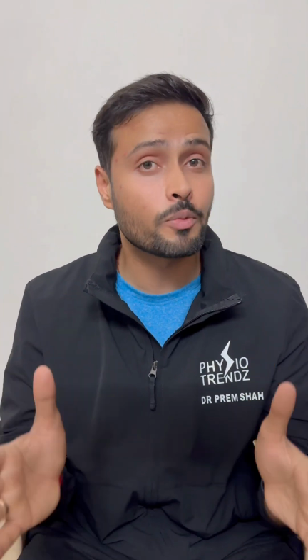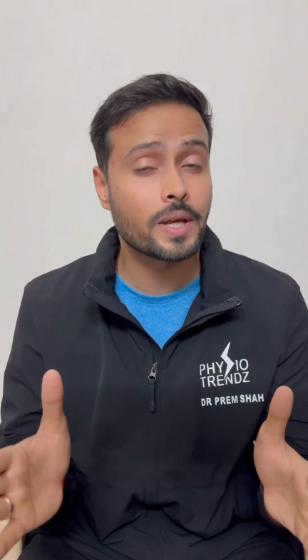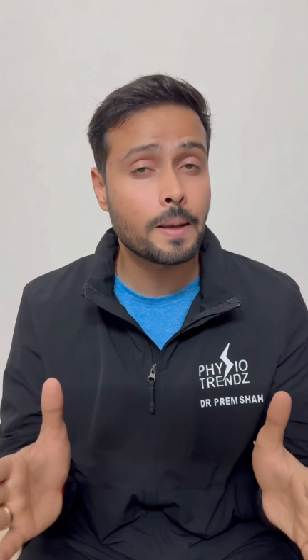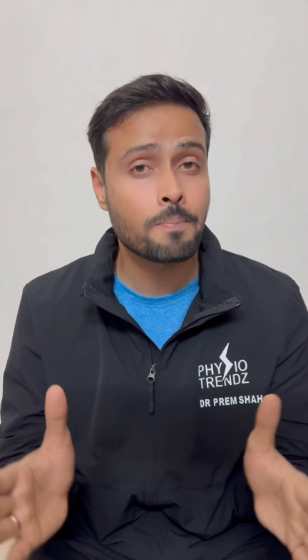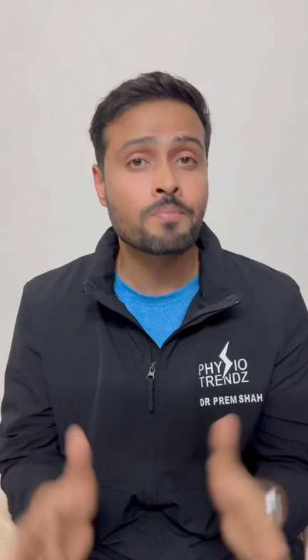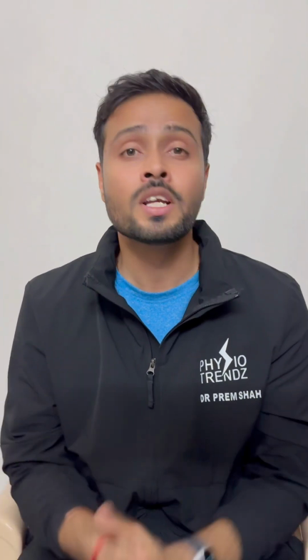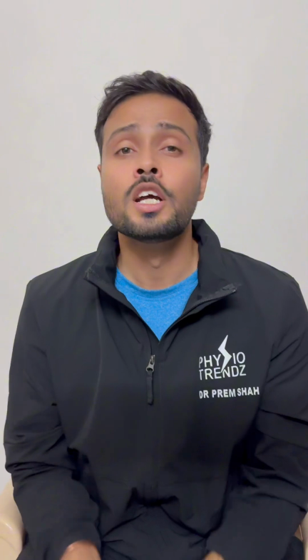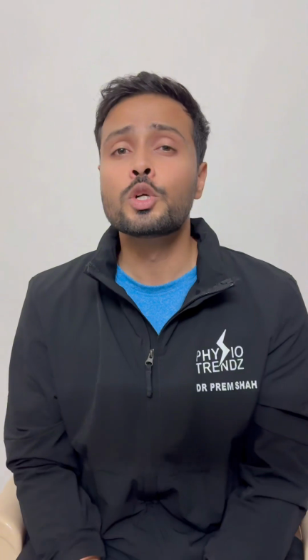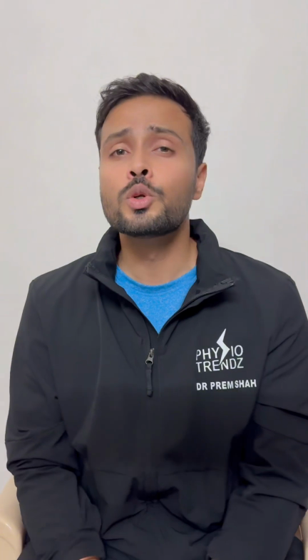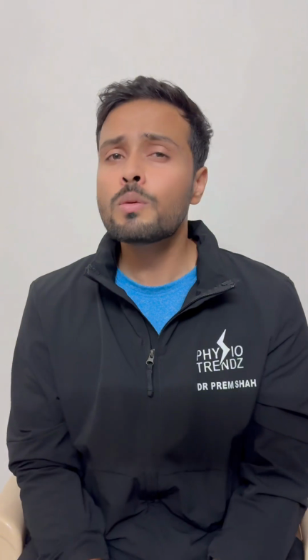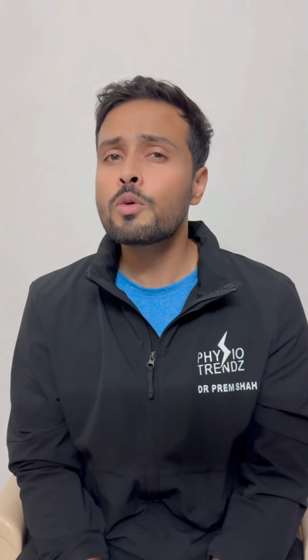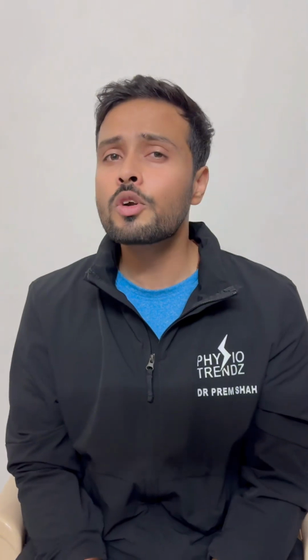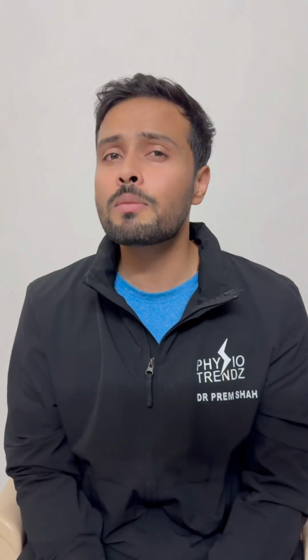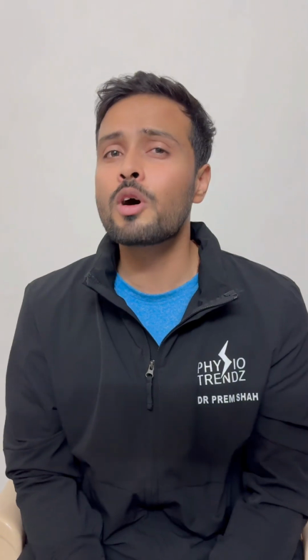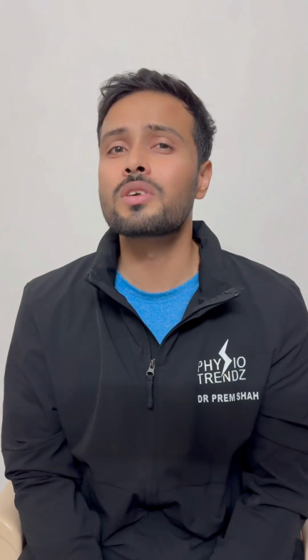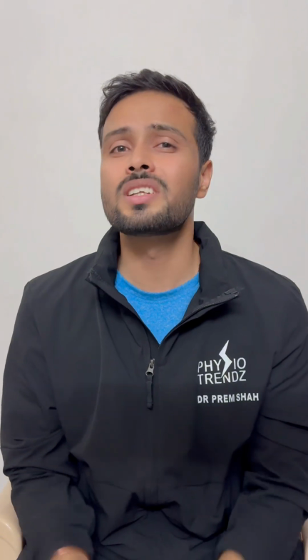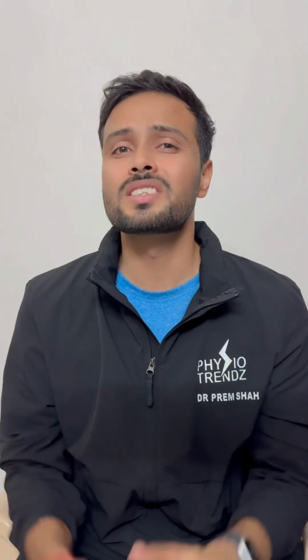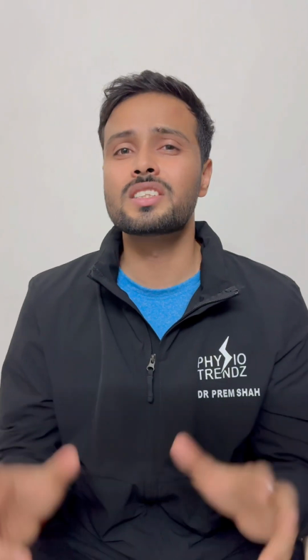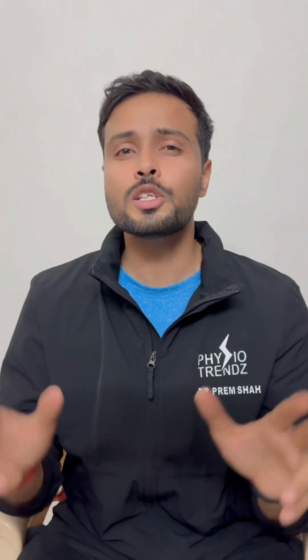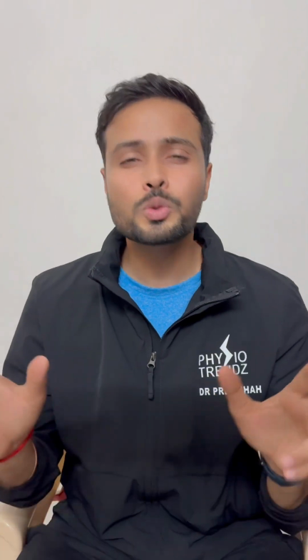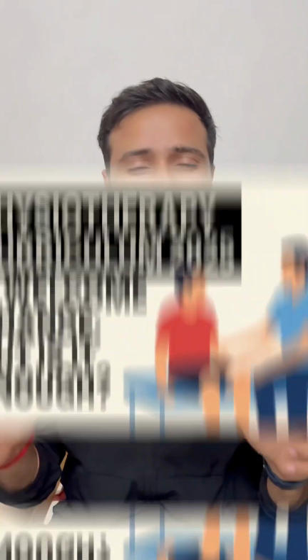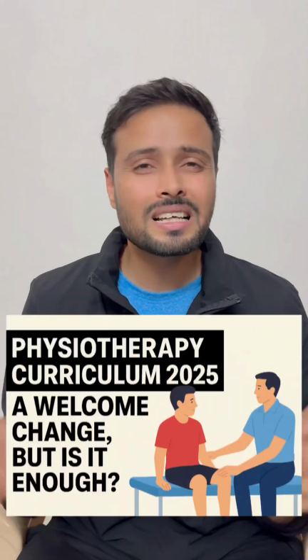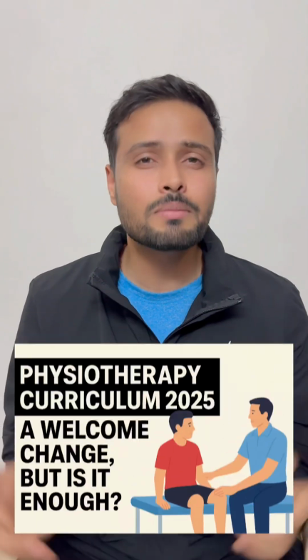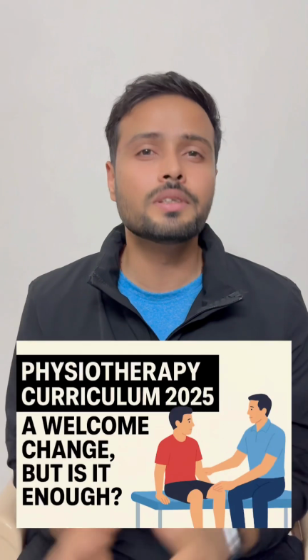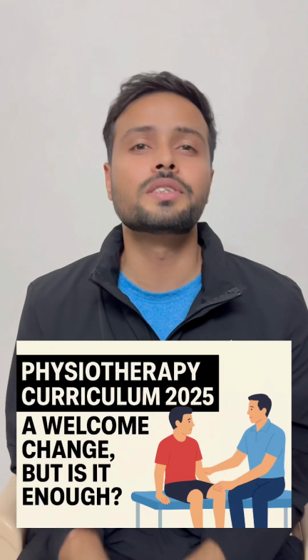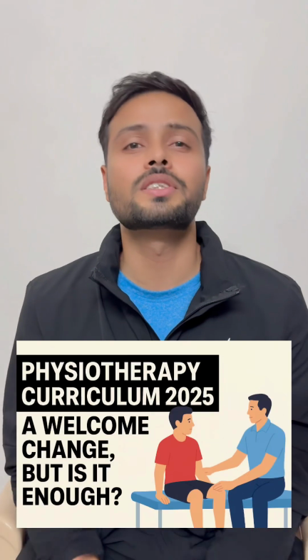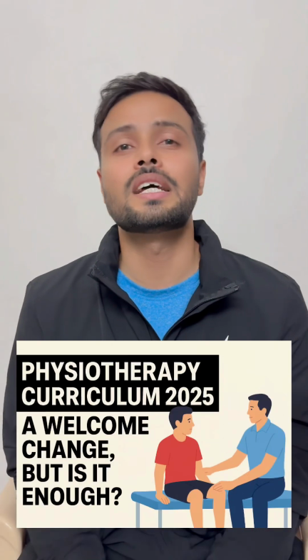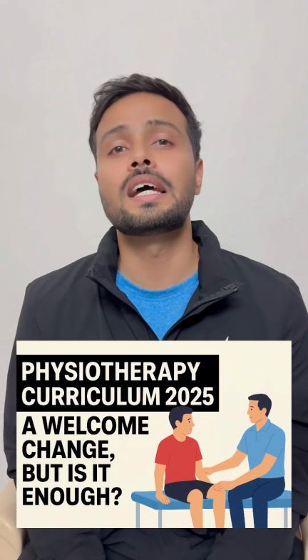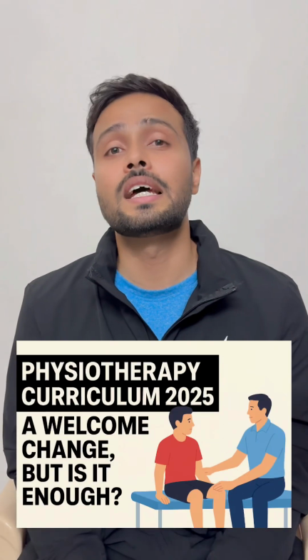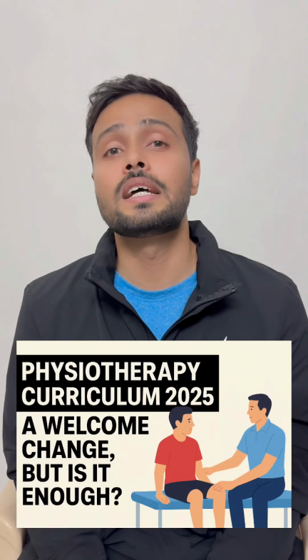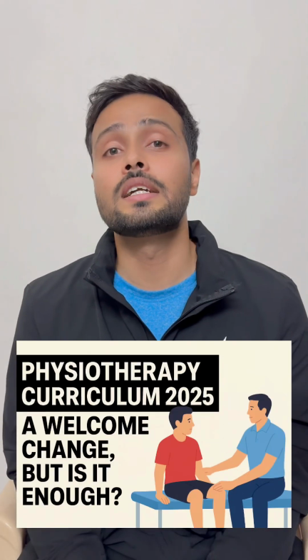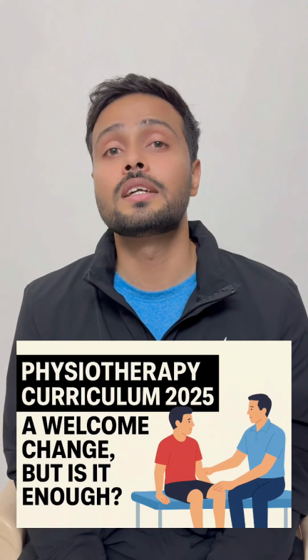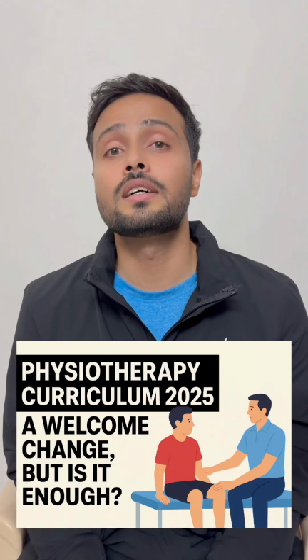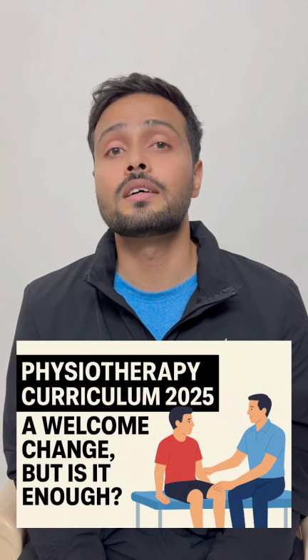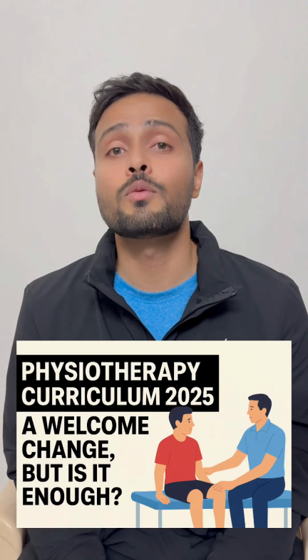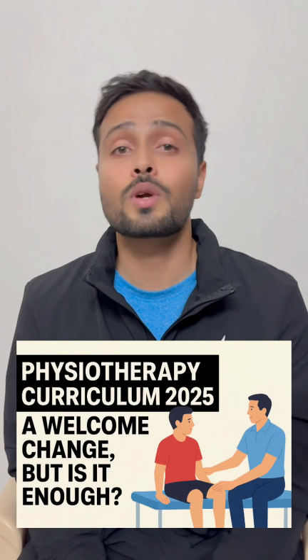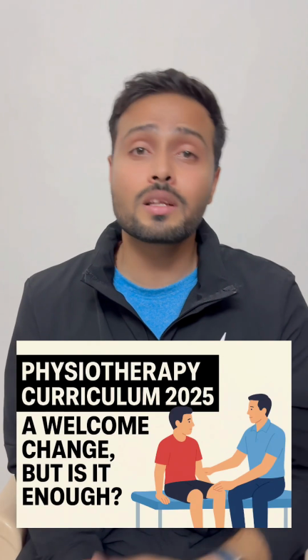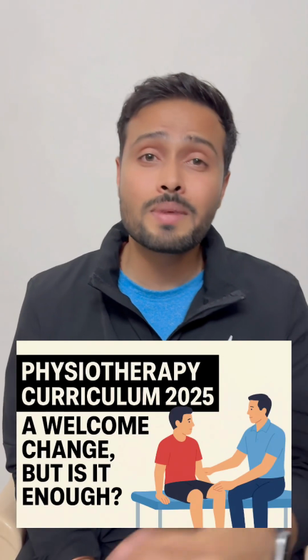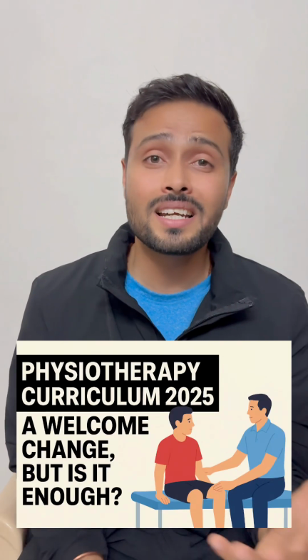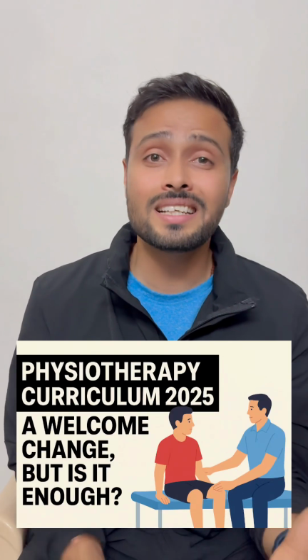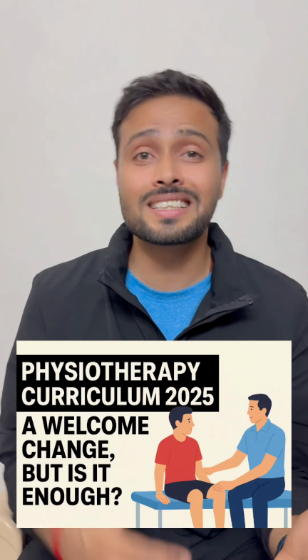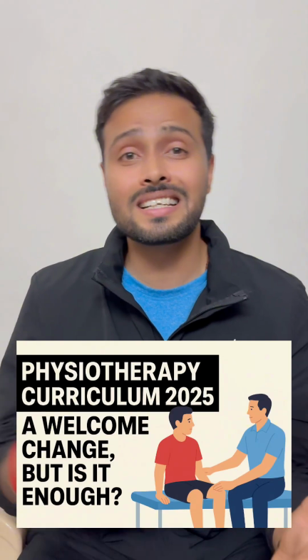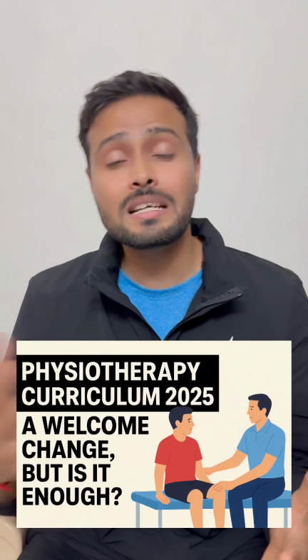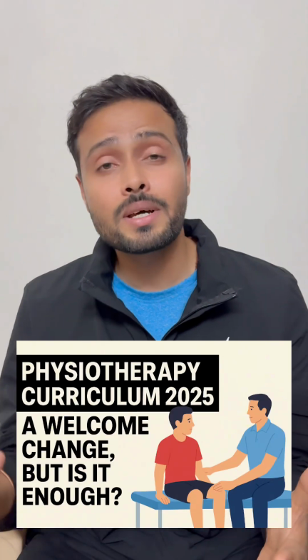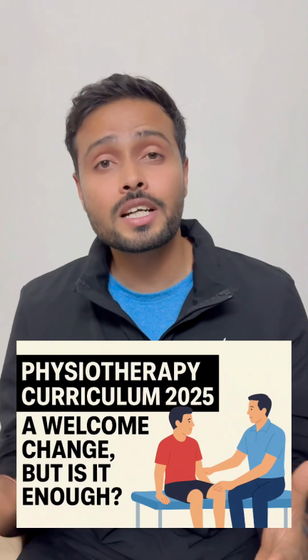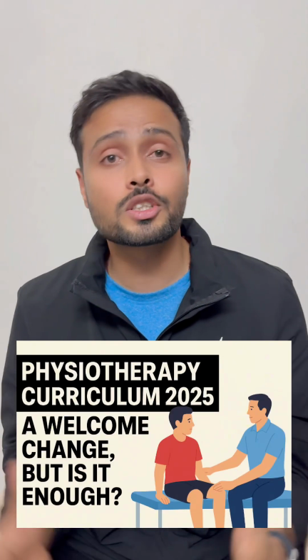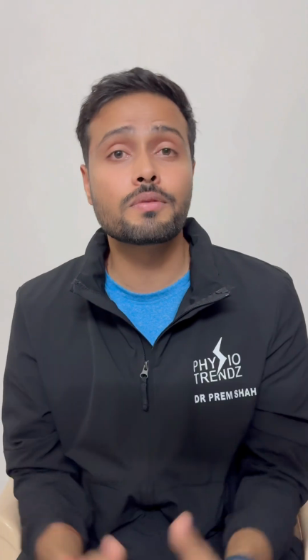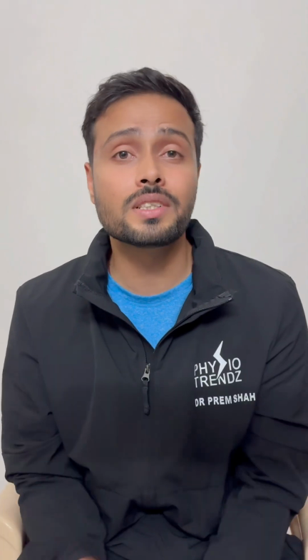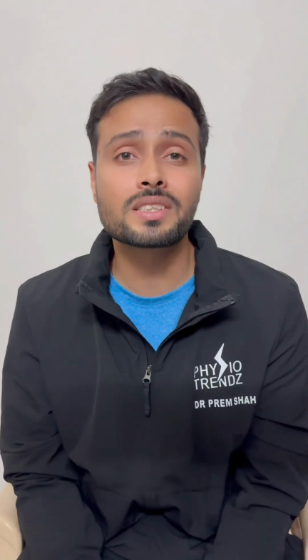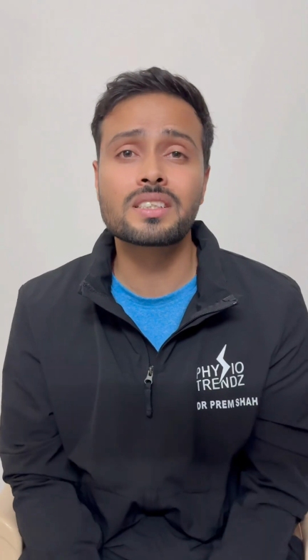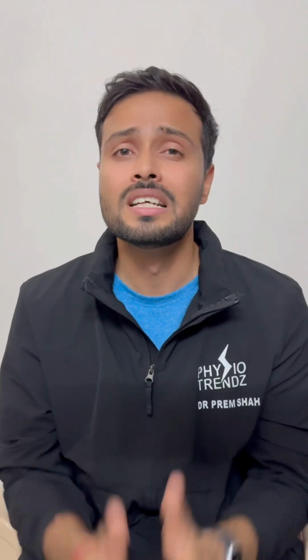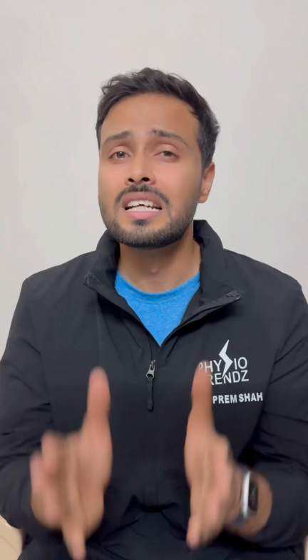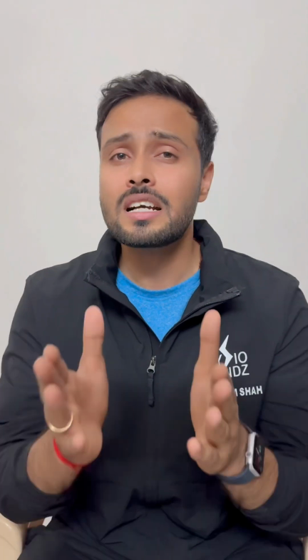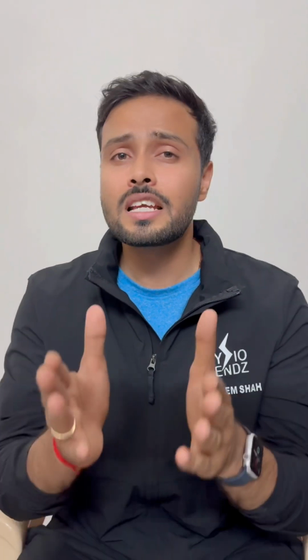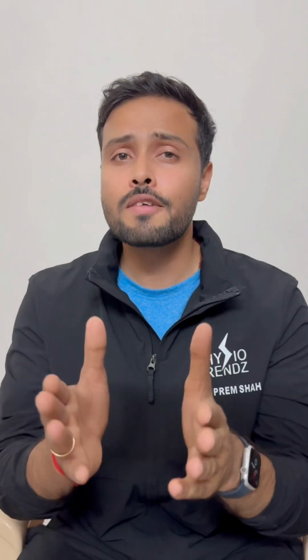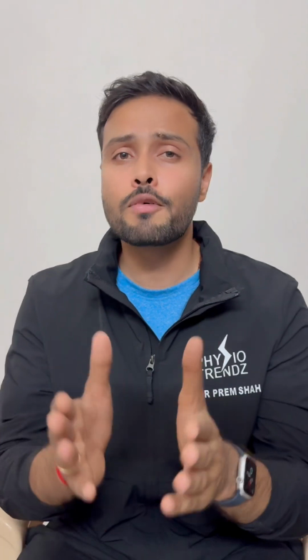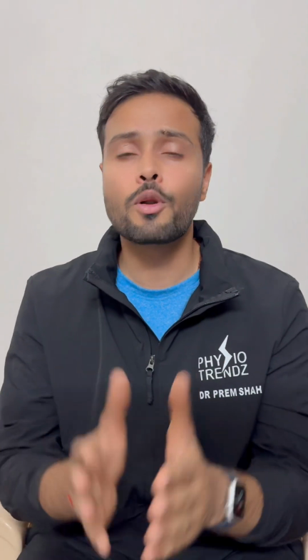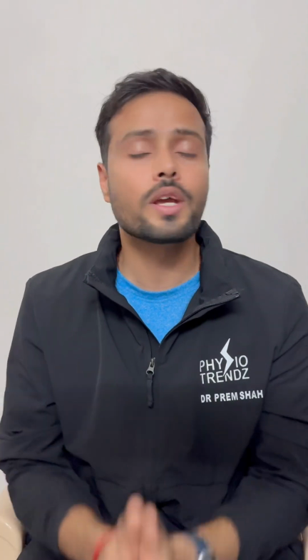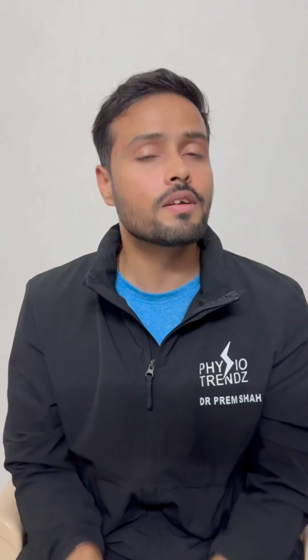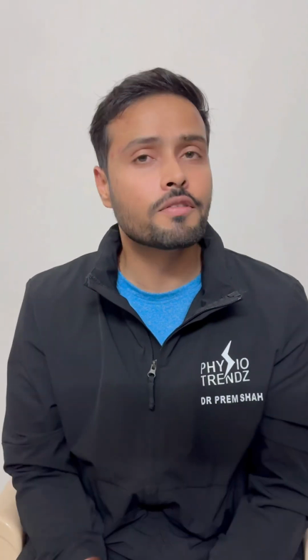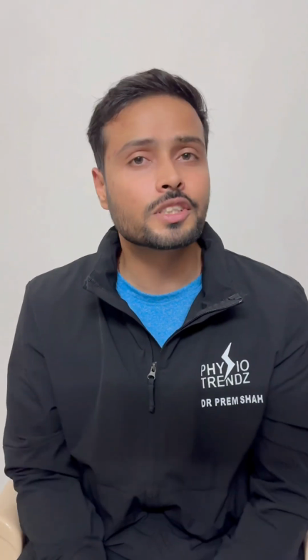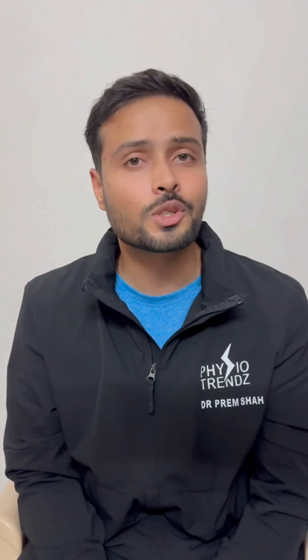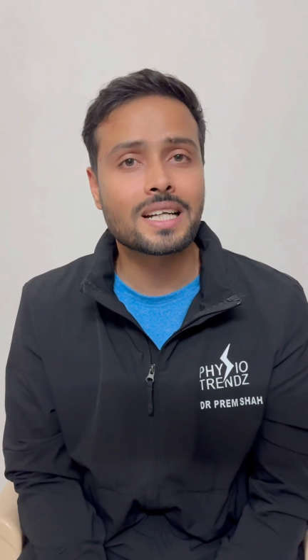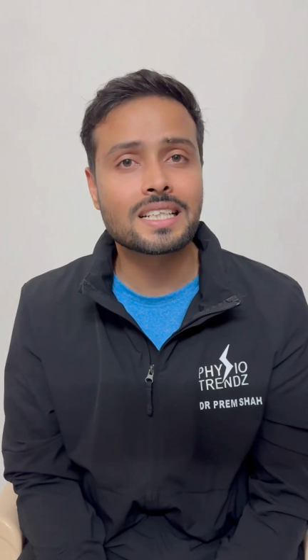To know more about this new syllabus and the merits and demerits of it, keep following Physio Trends.